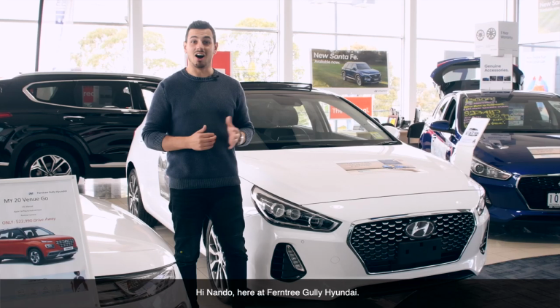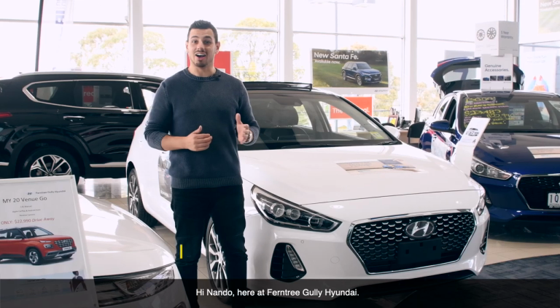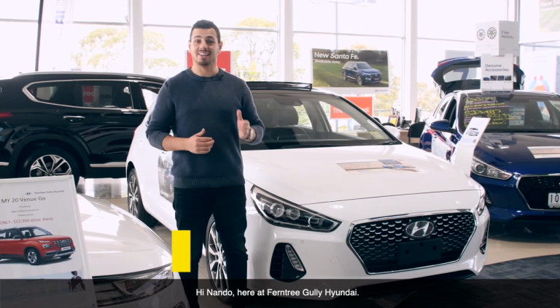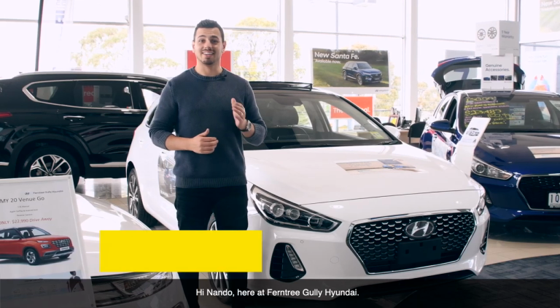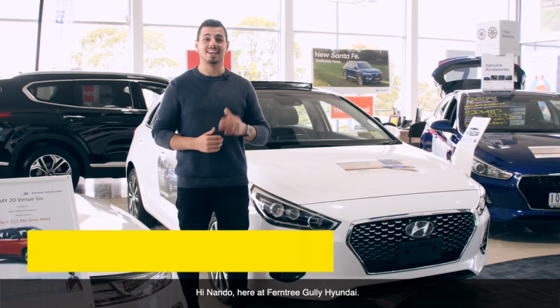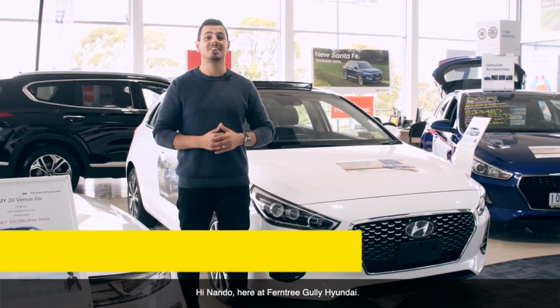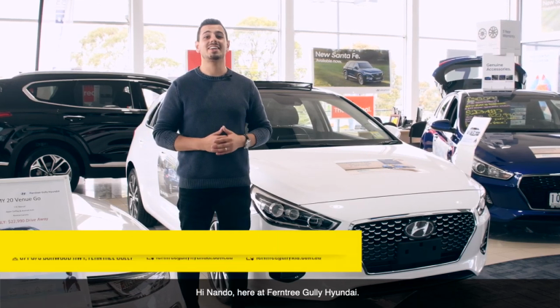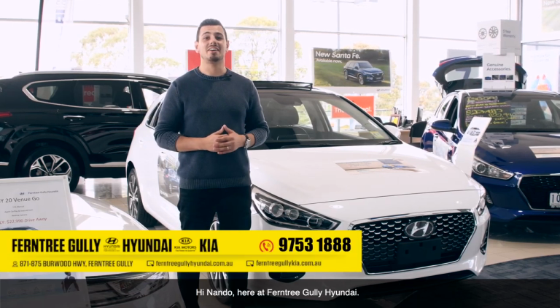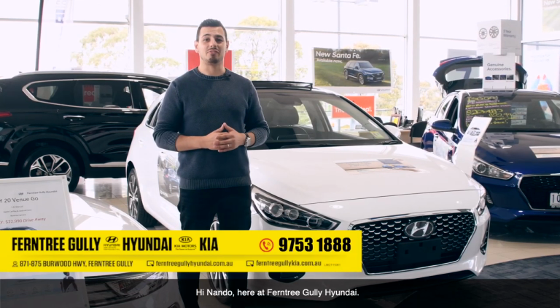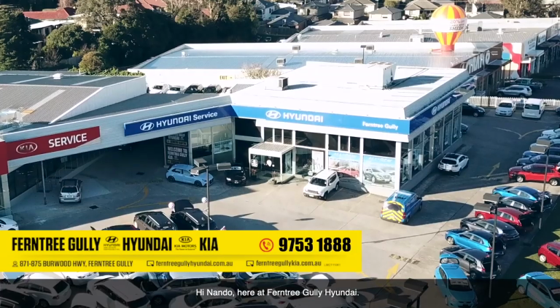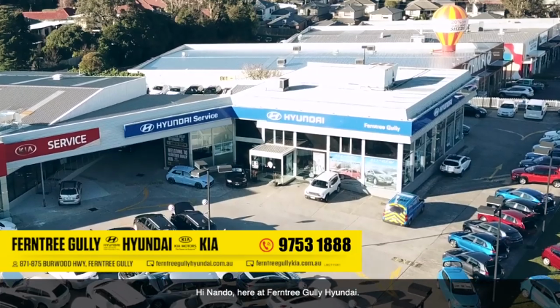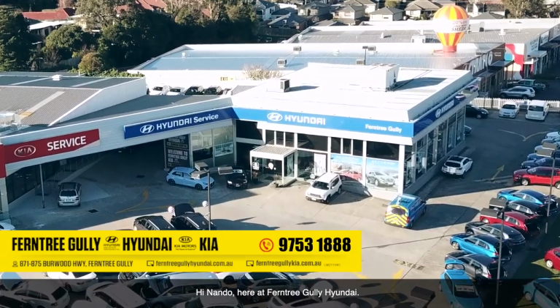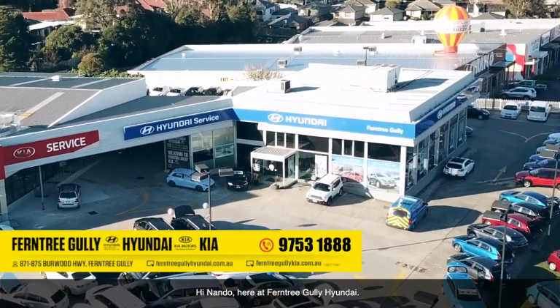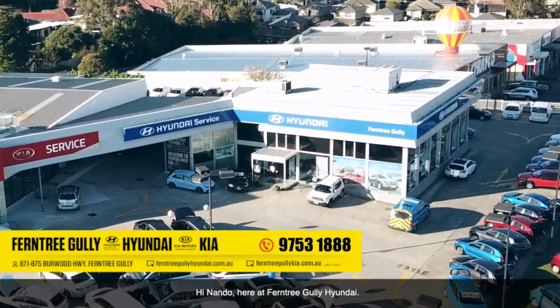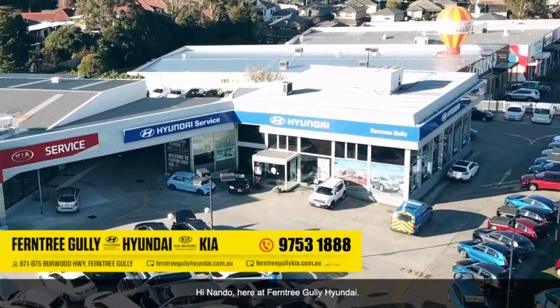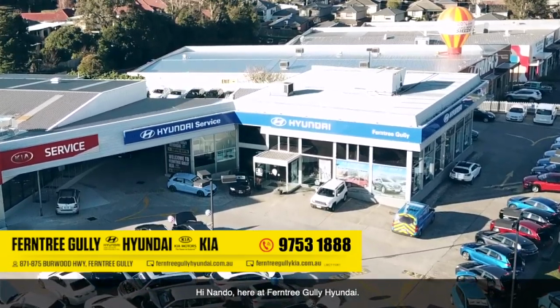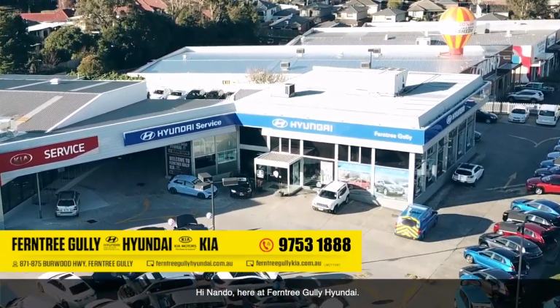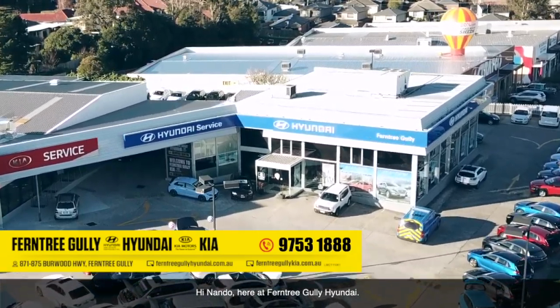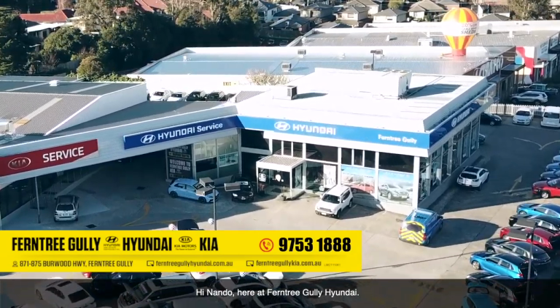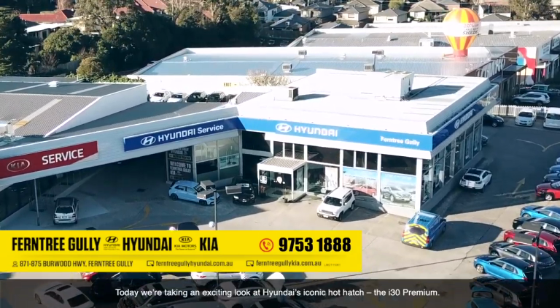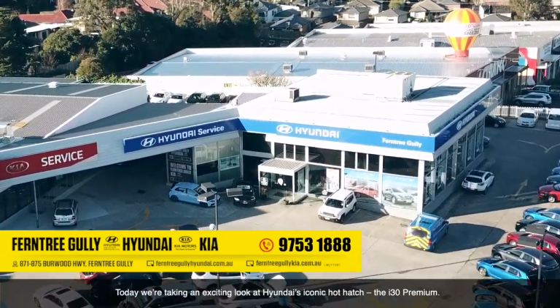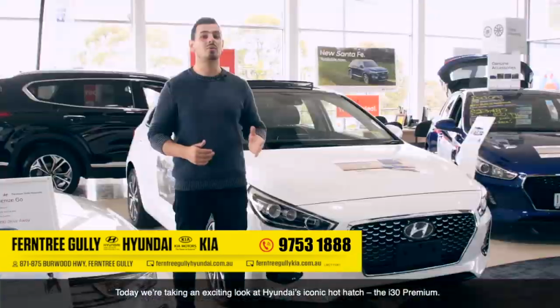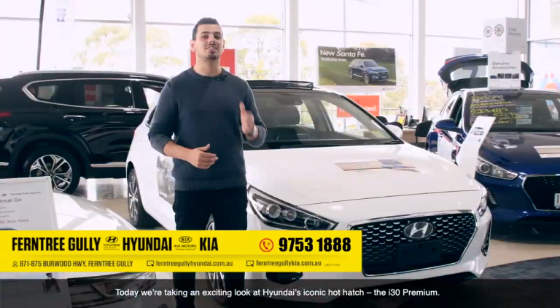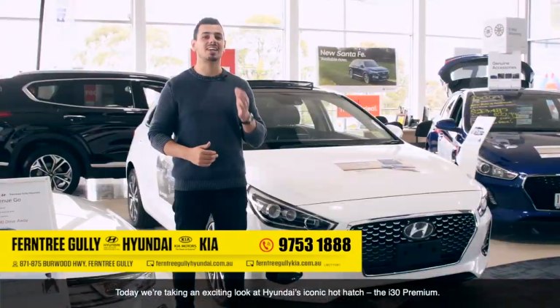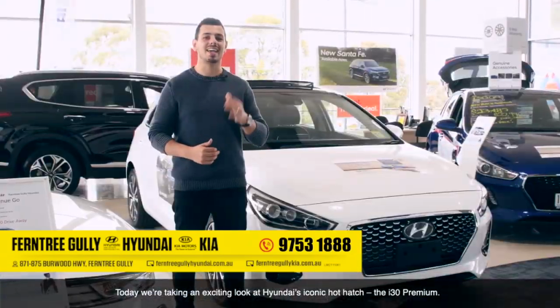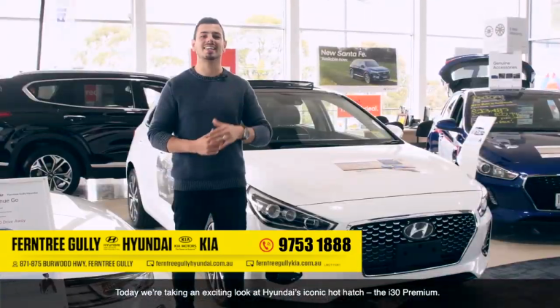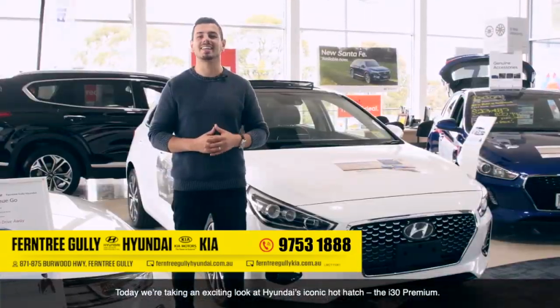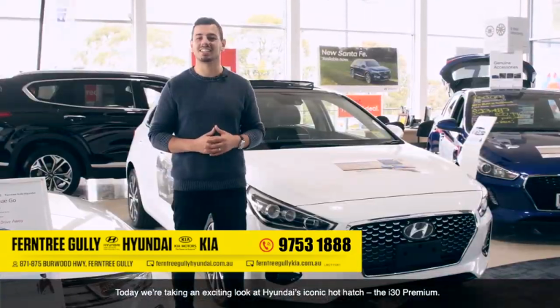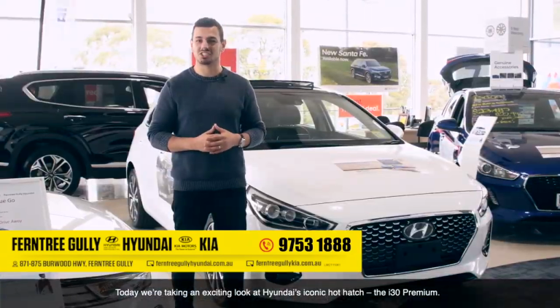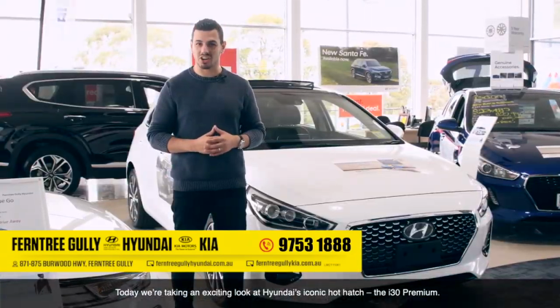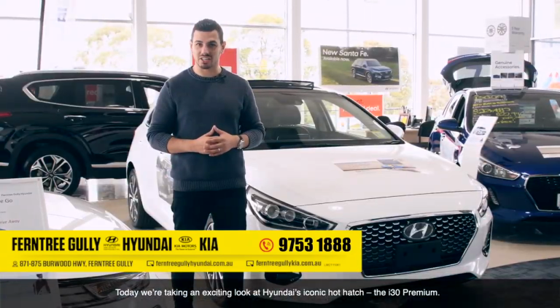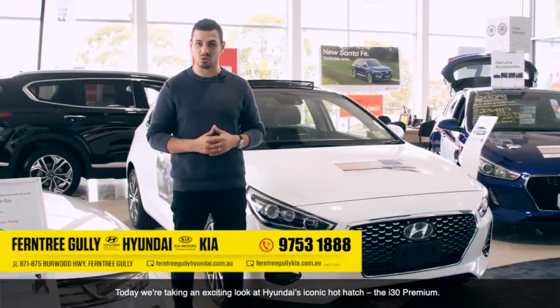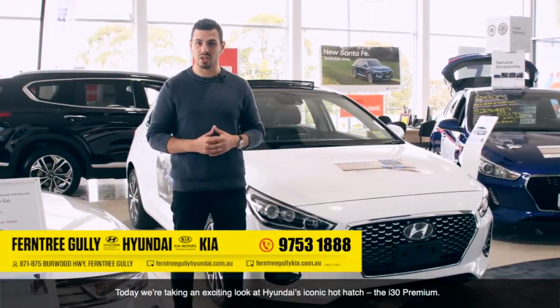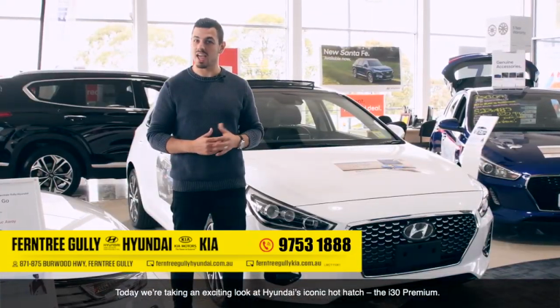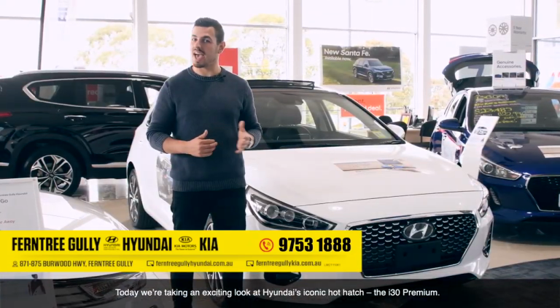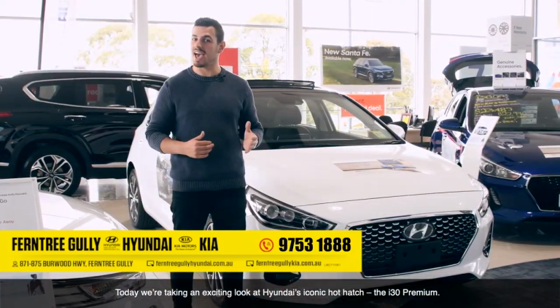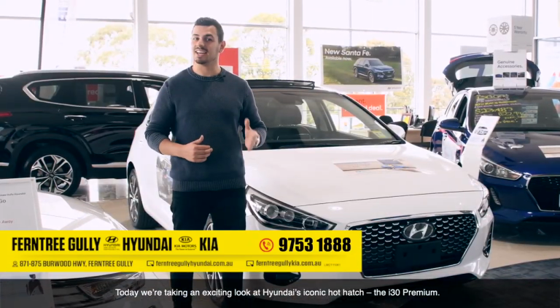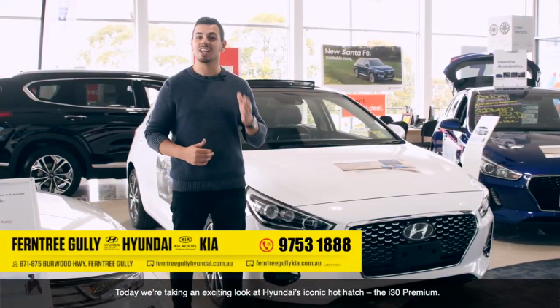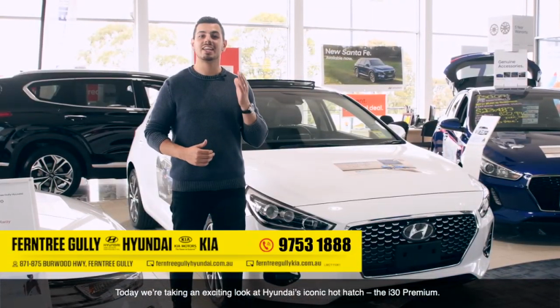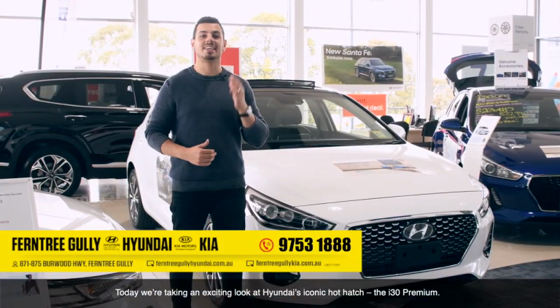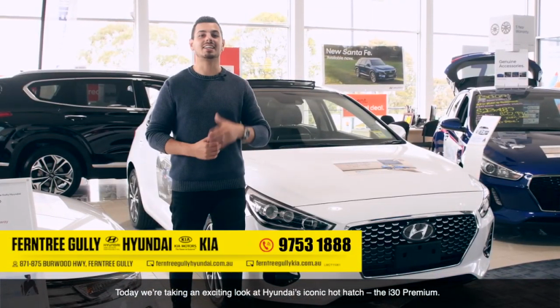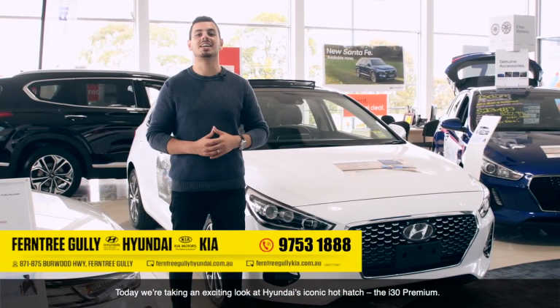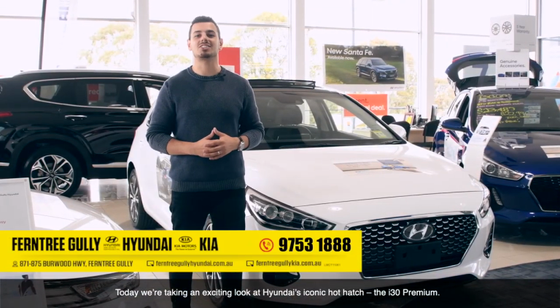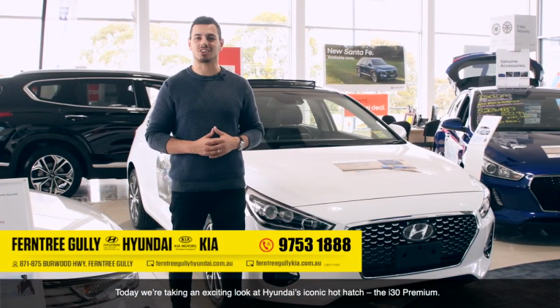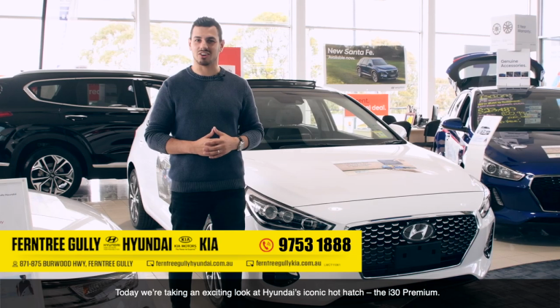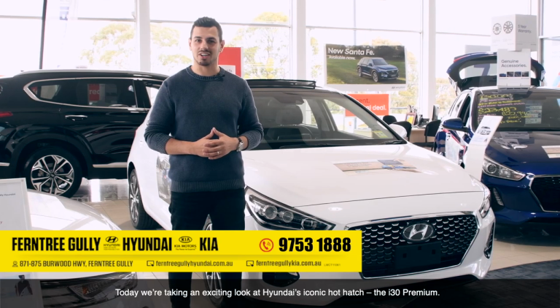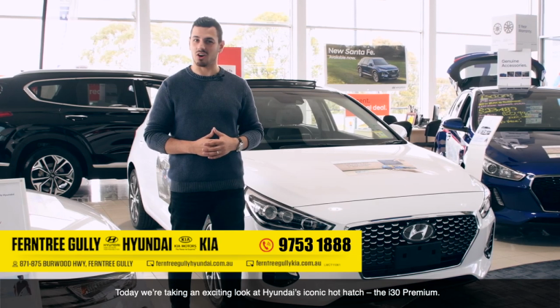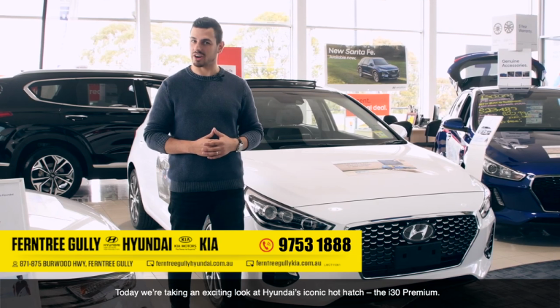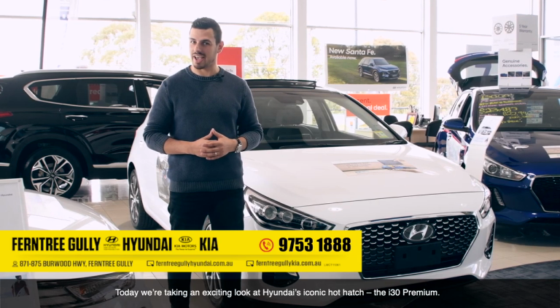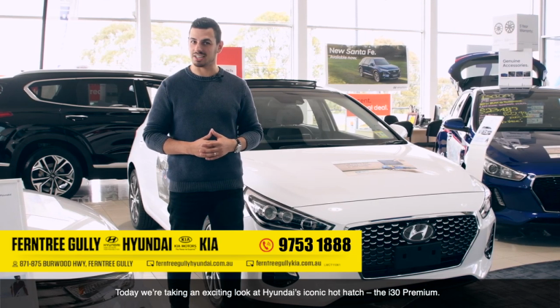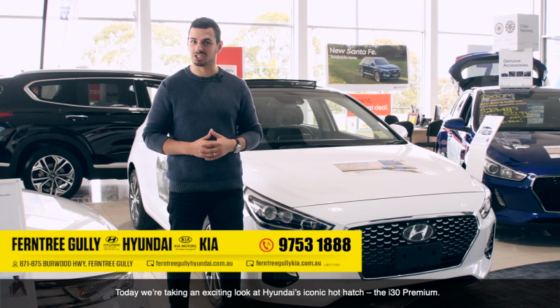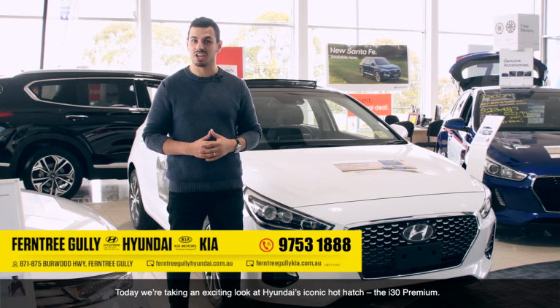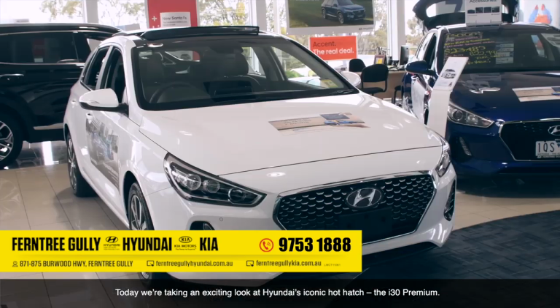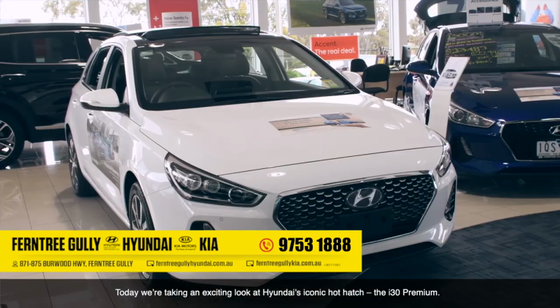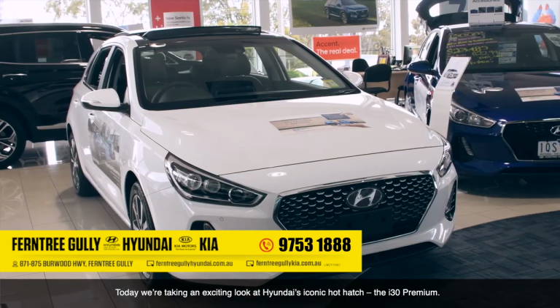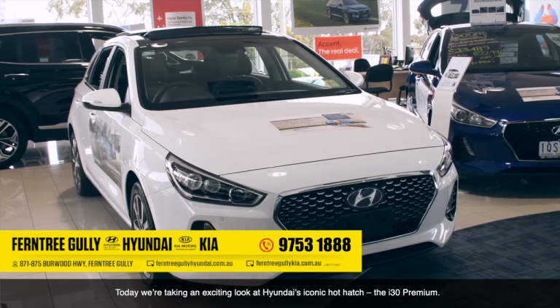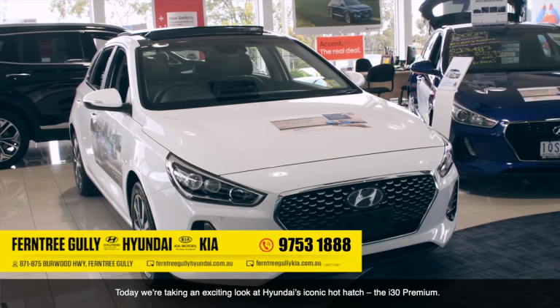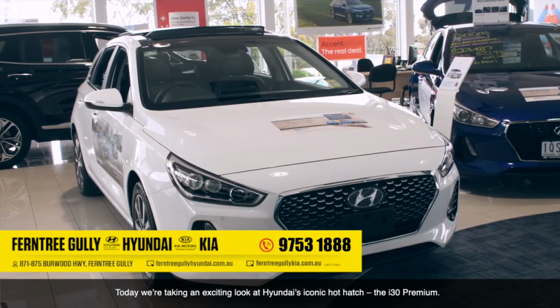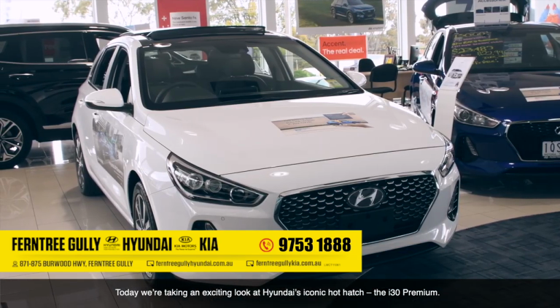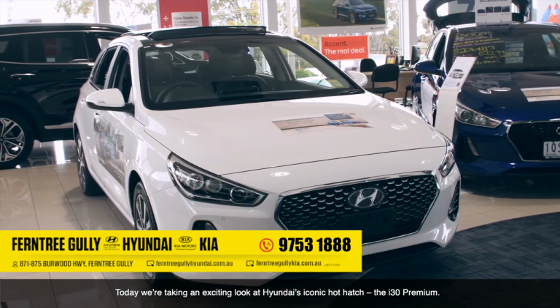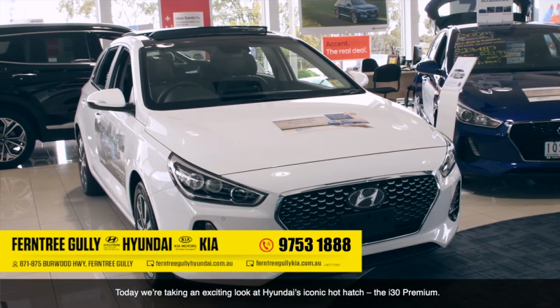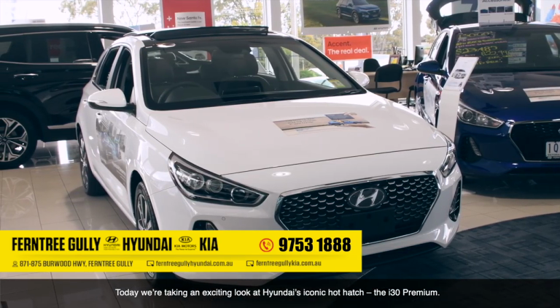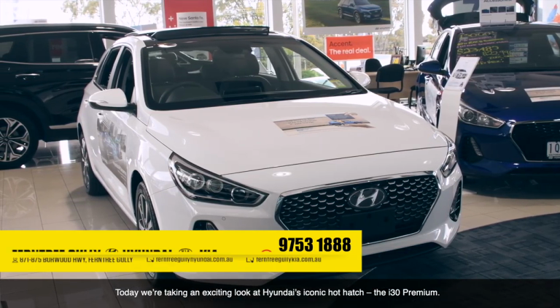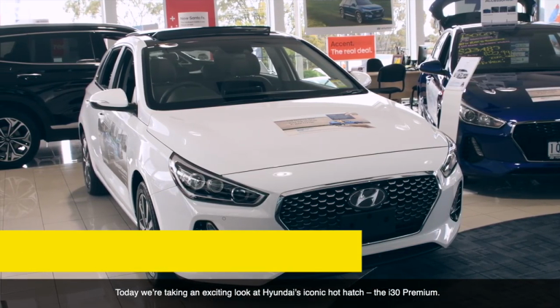Hi, Nanda here at Ferntree Gully Hyundai. Today we're taking an exciting look at Hyundai's iconic hot hatch, the i30 Premium.